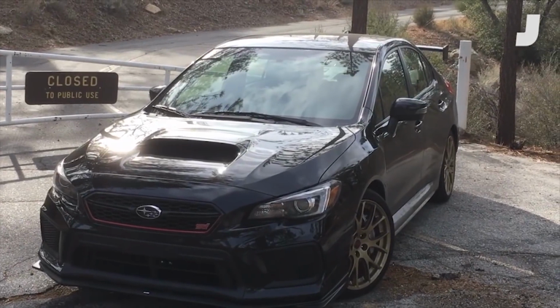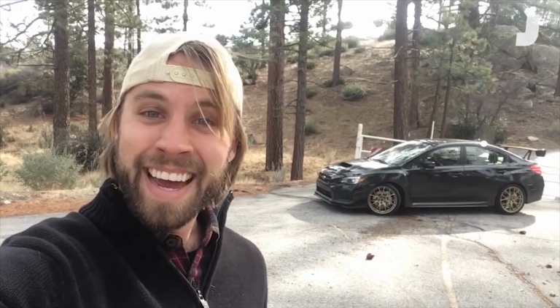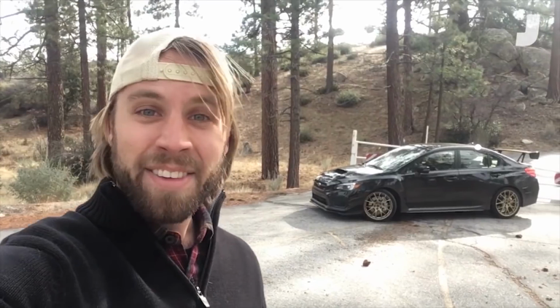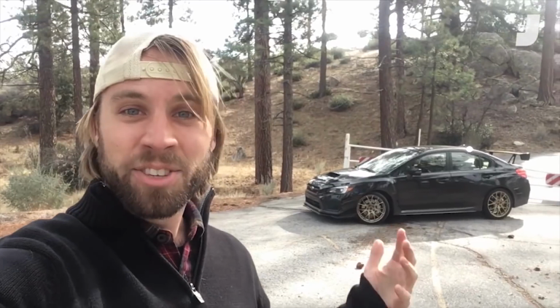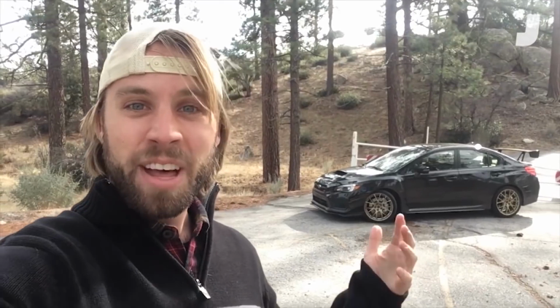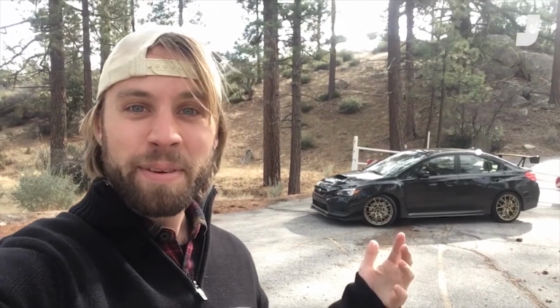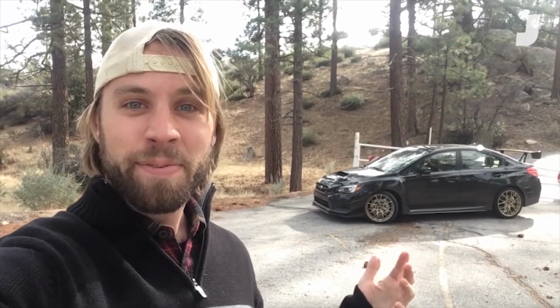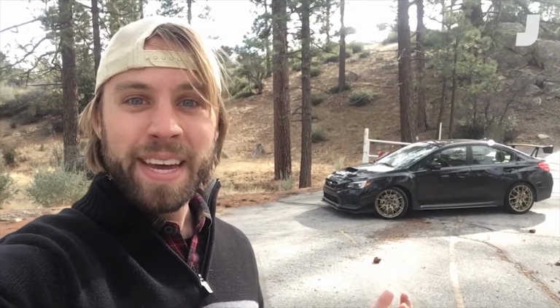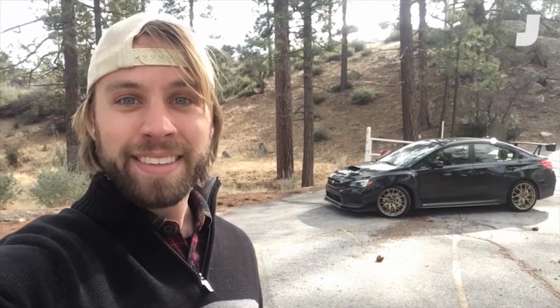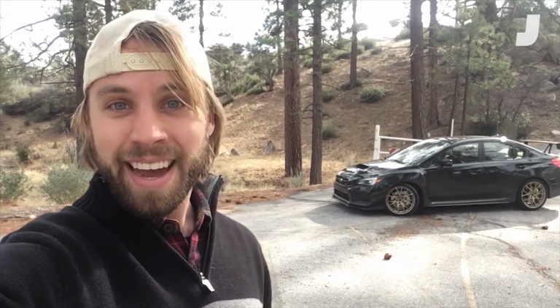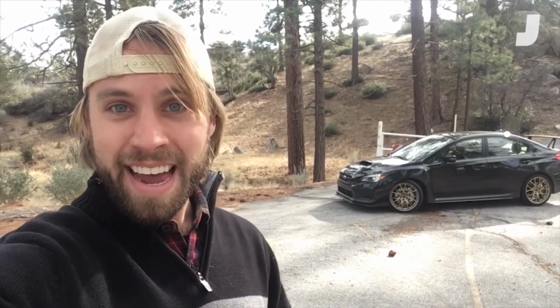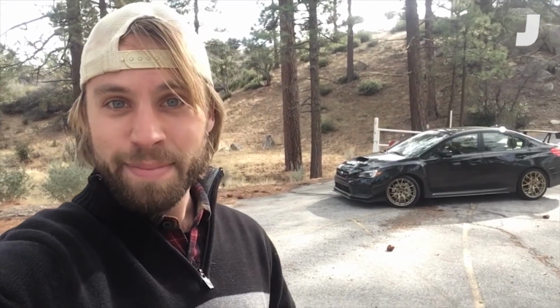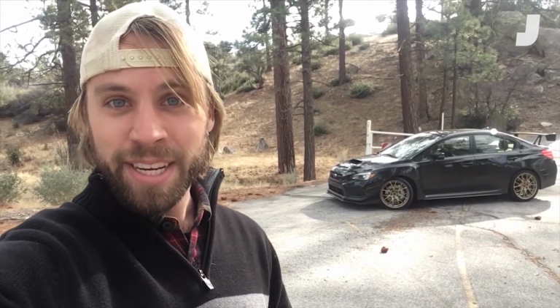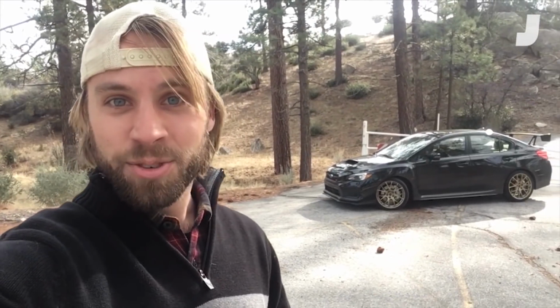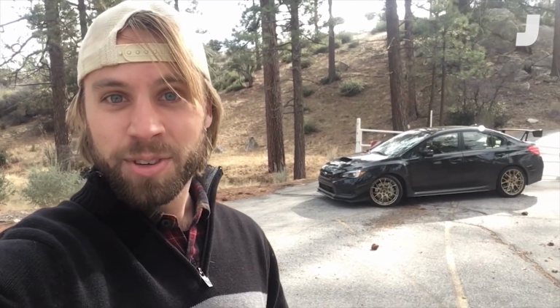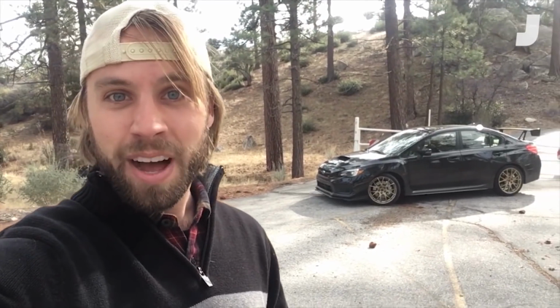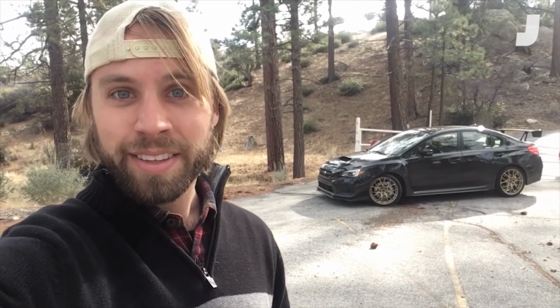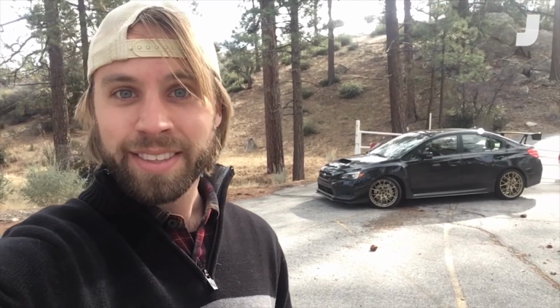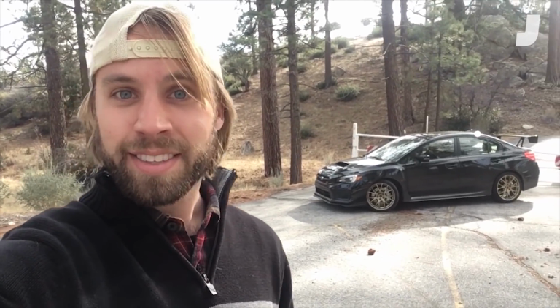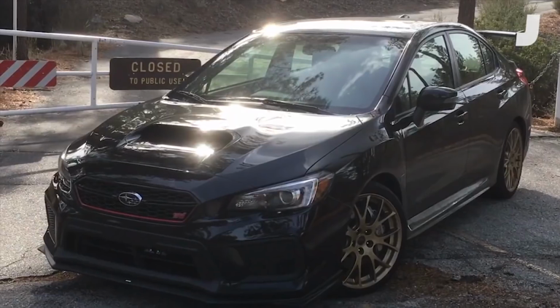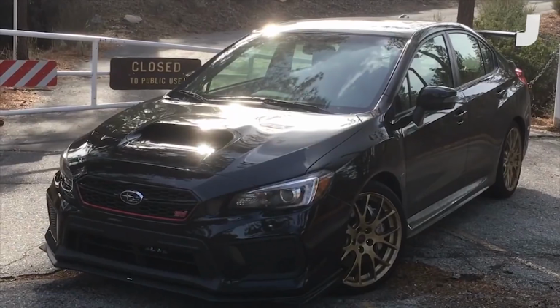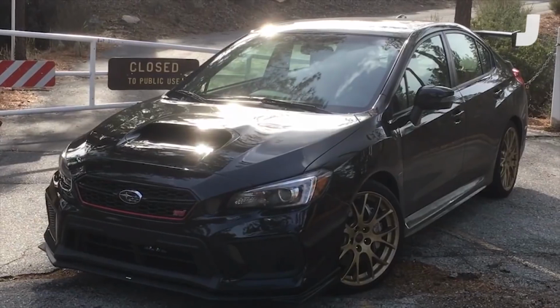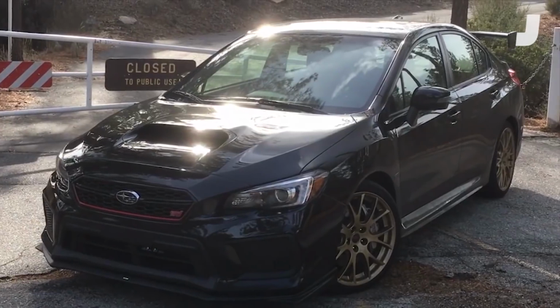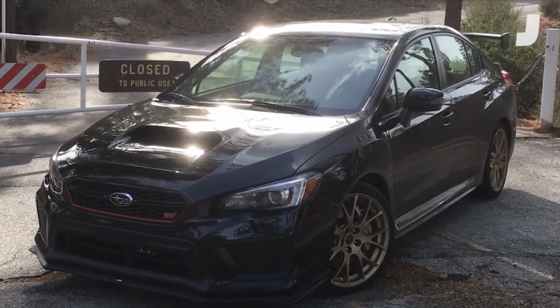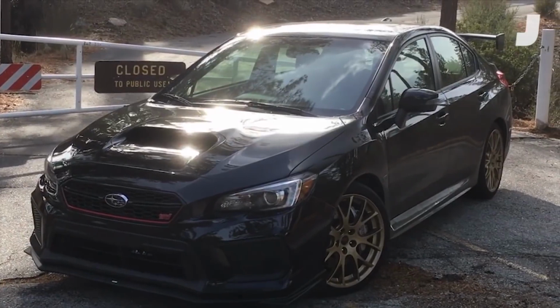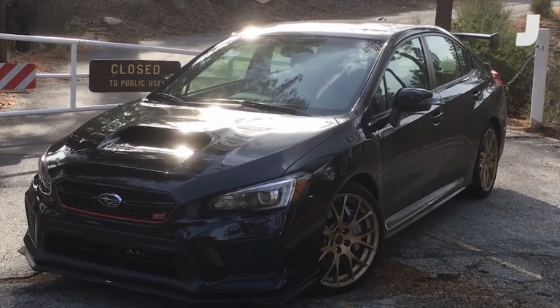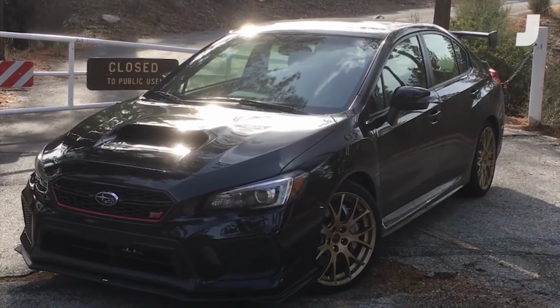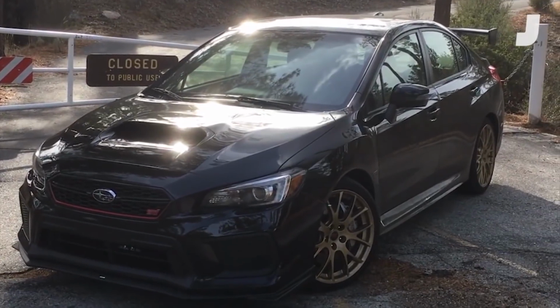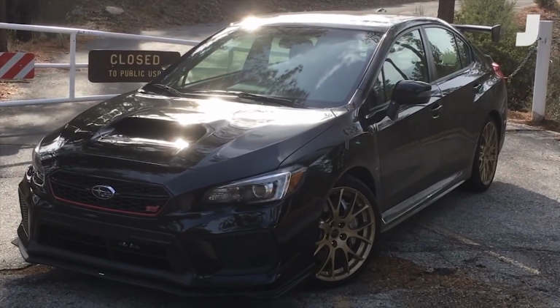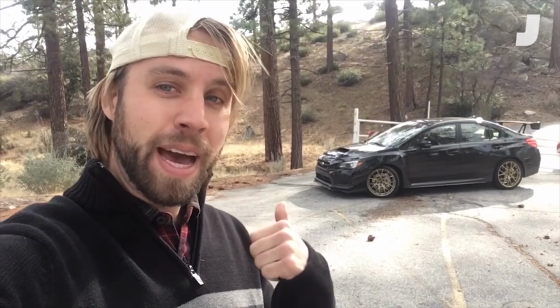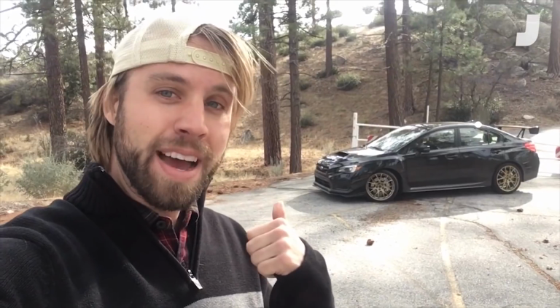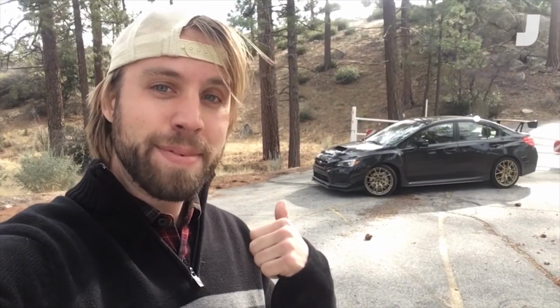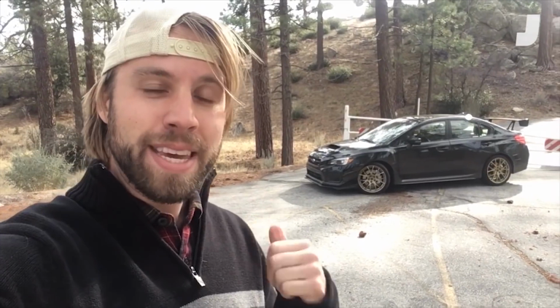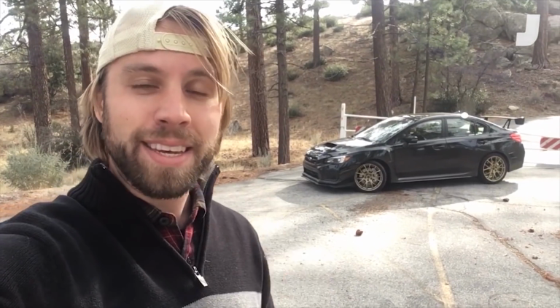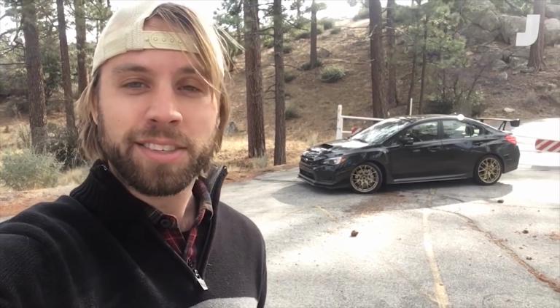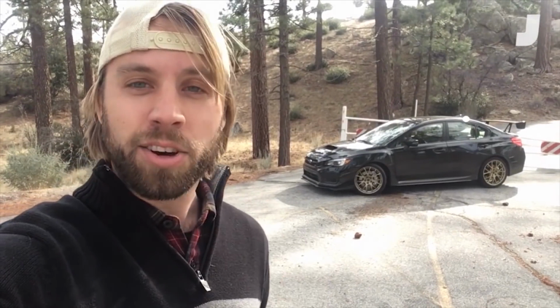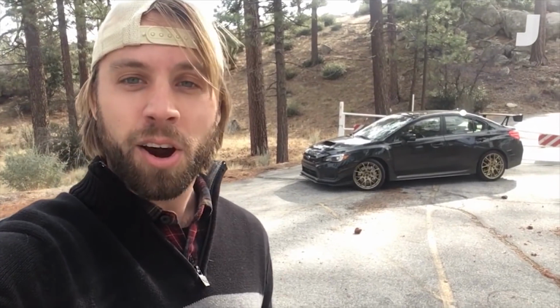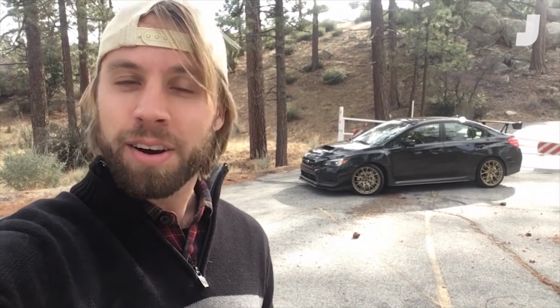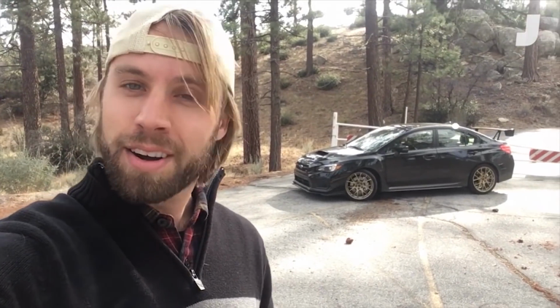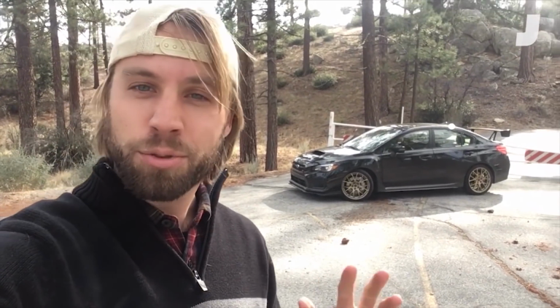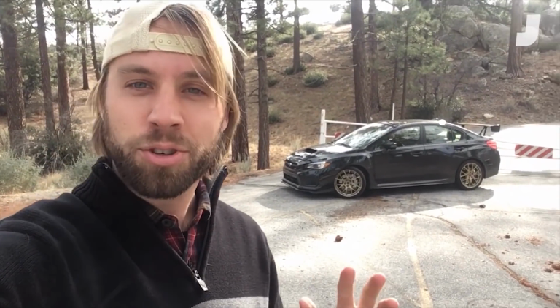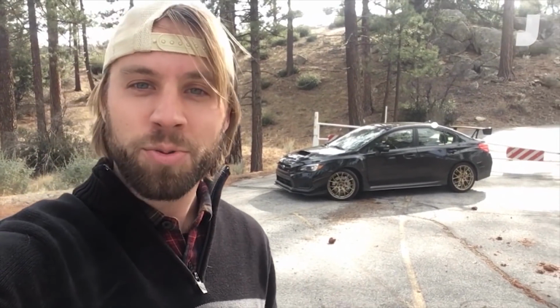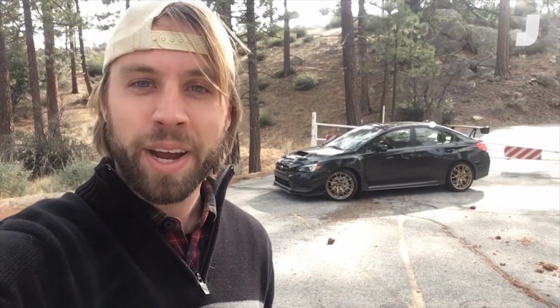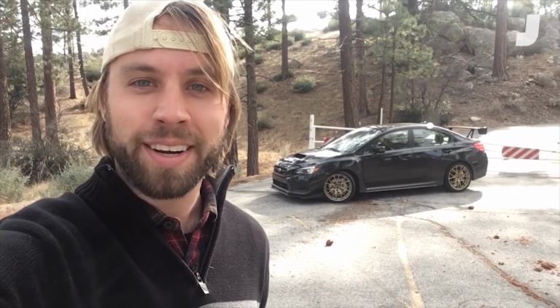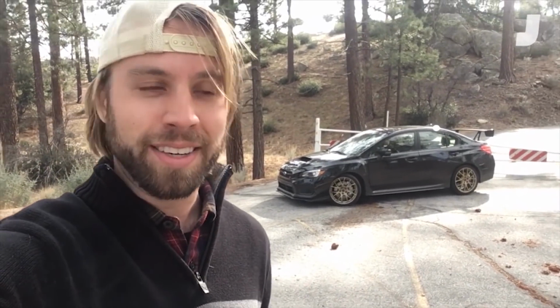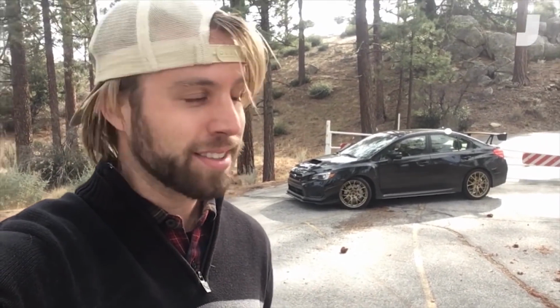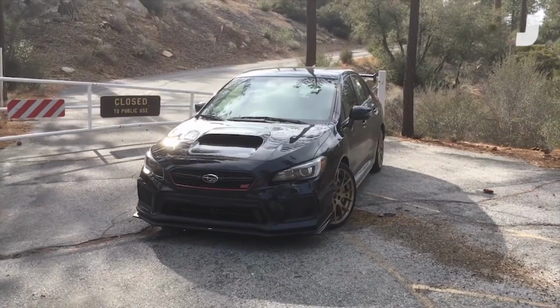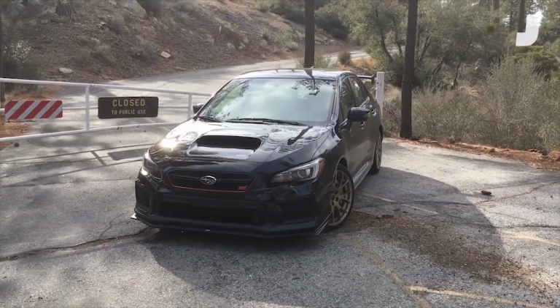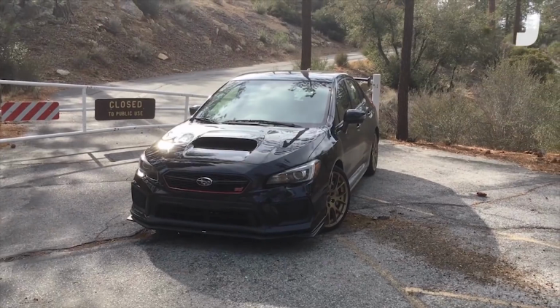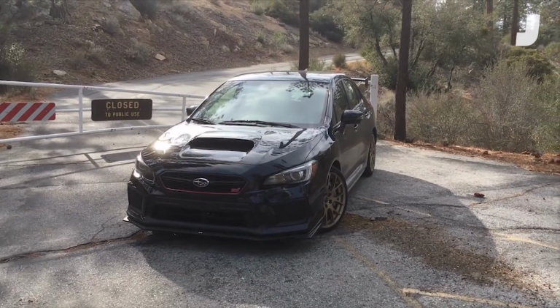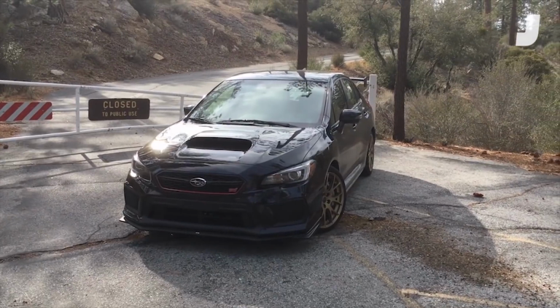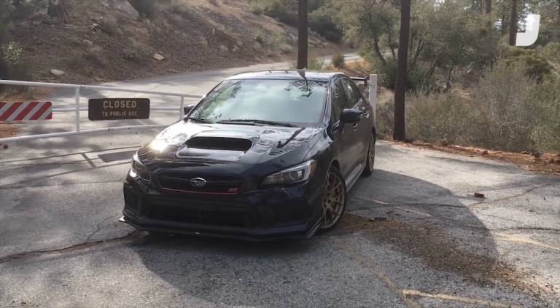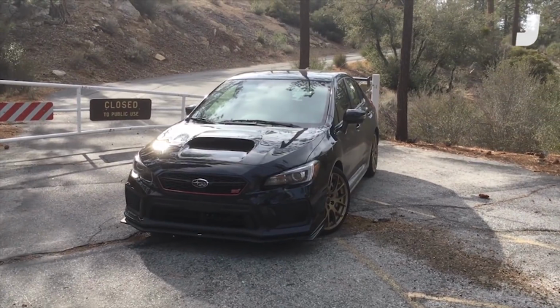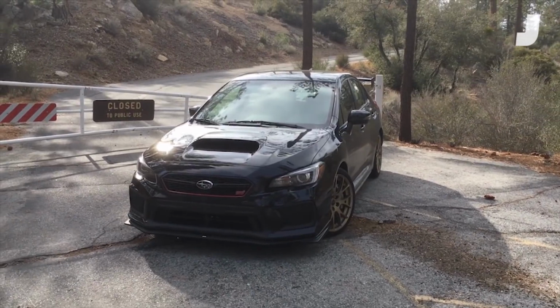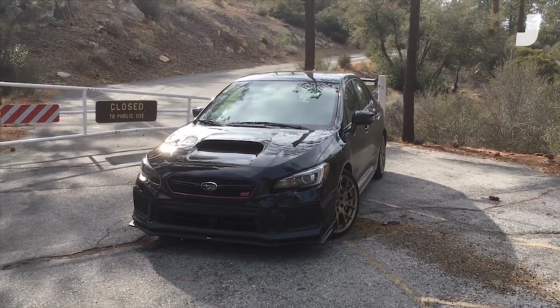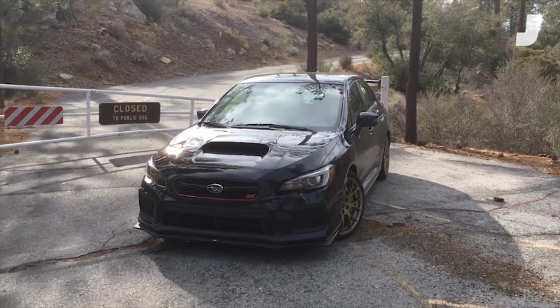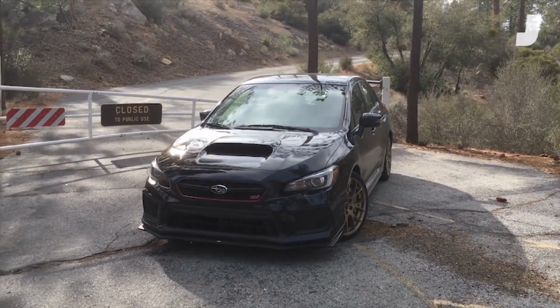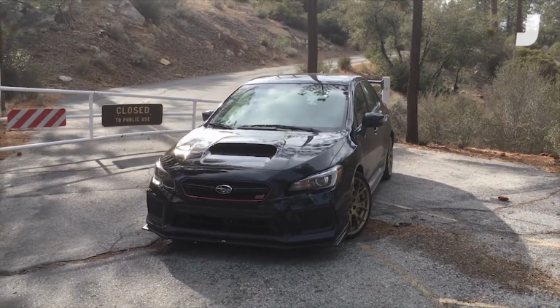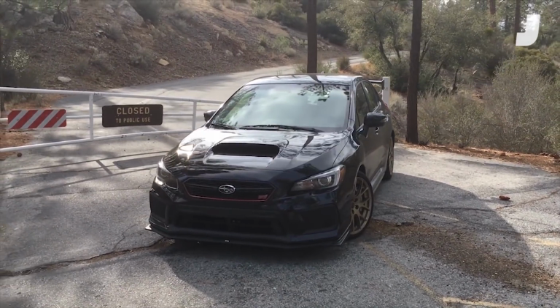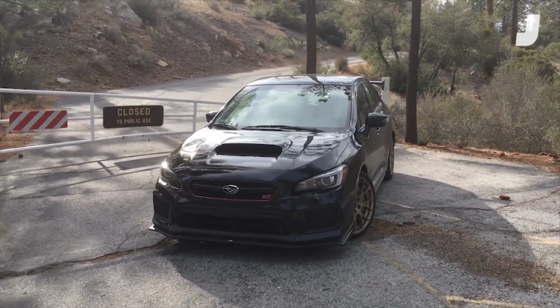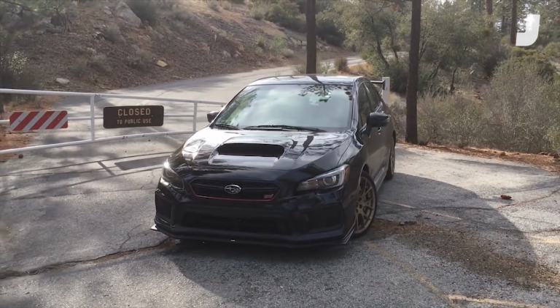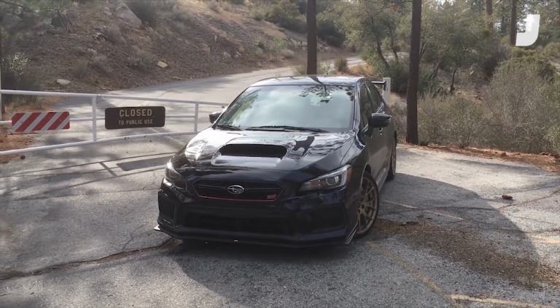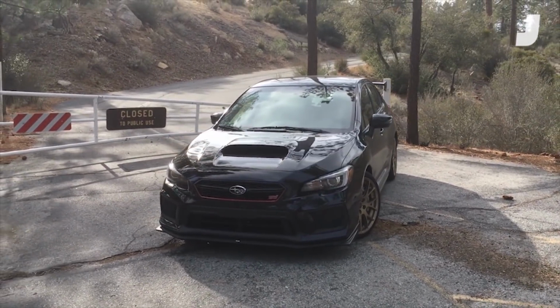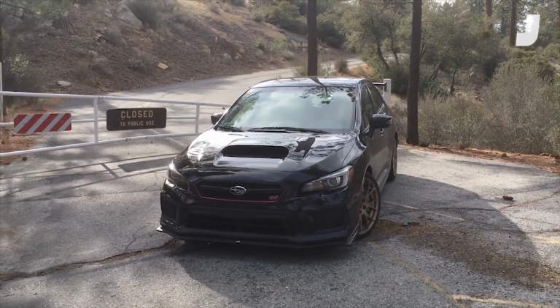Hey there, Jalopnik fans. I am Andrew Collins, Car Reviews Editor, and behind me is a car I'm sure you recognize. It is, of course, a Subaru WRX.